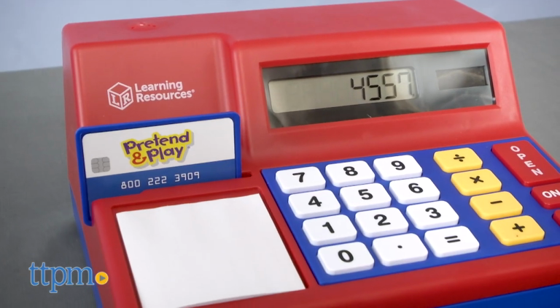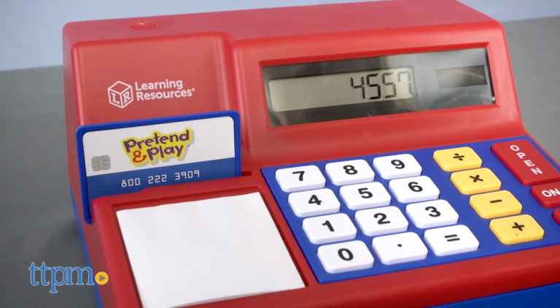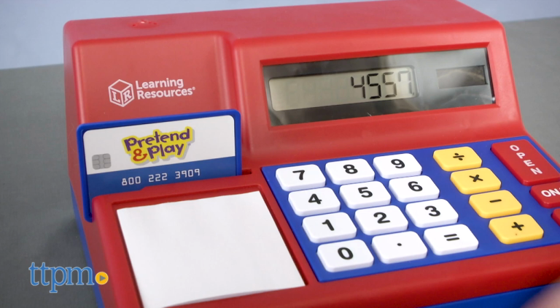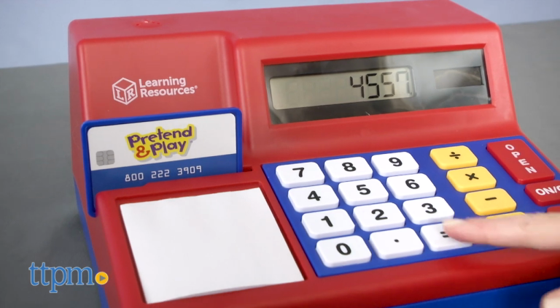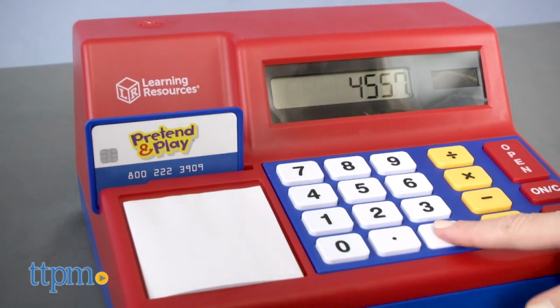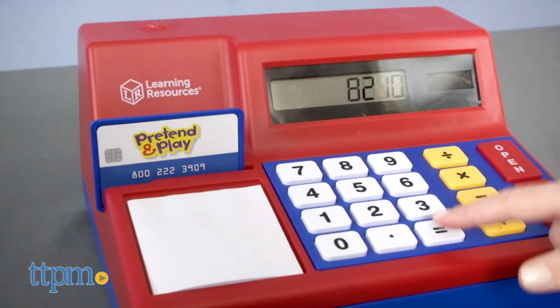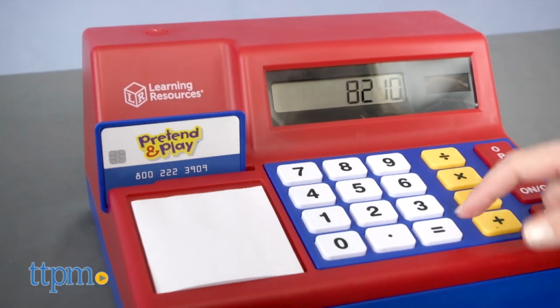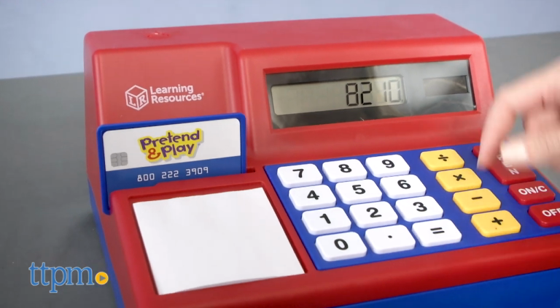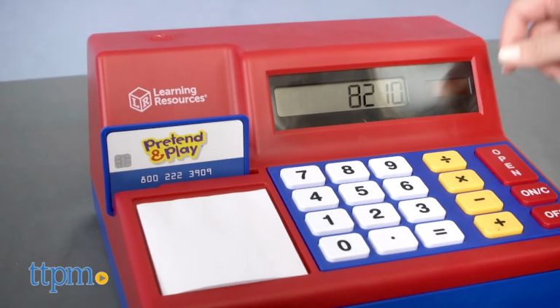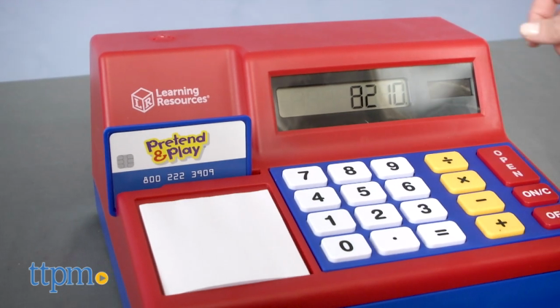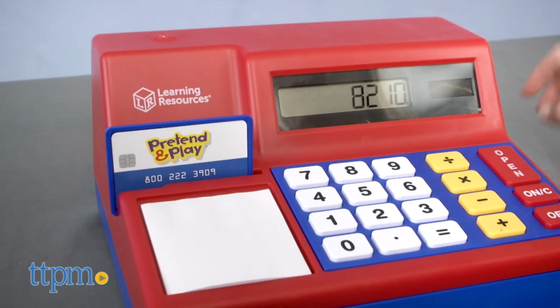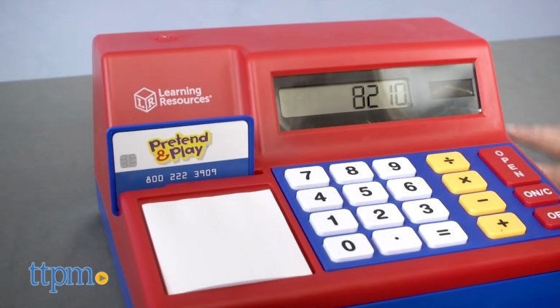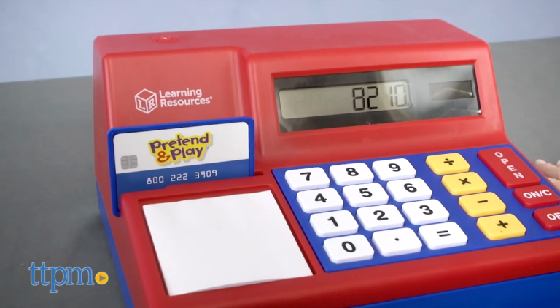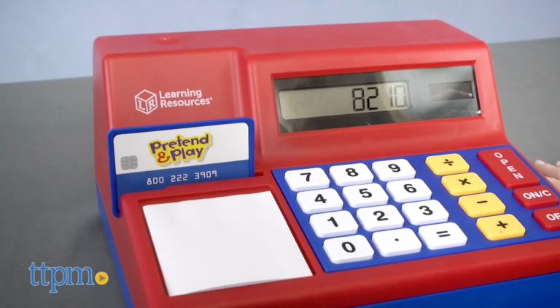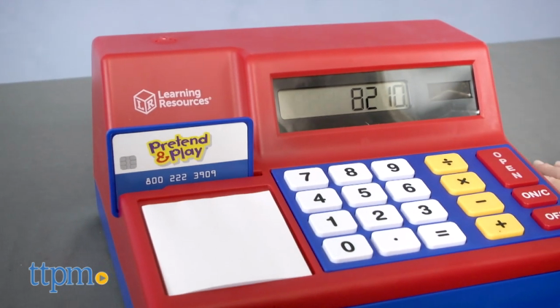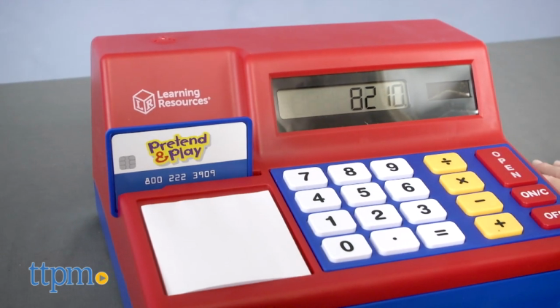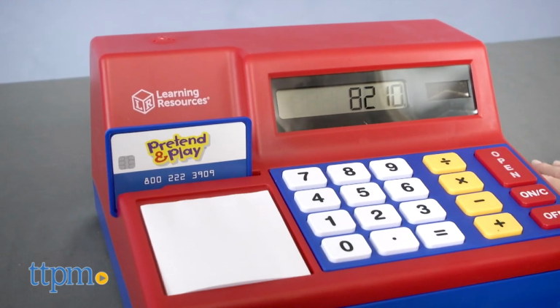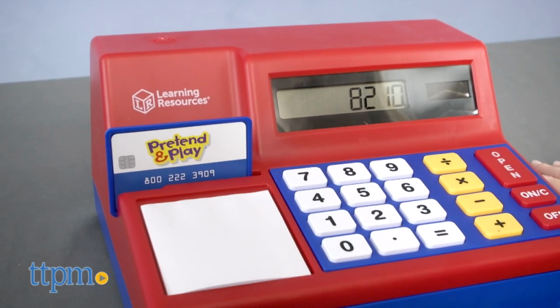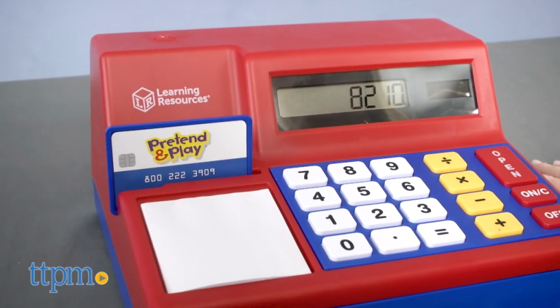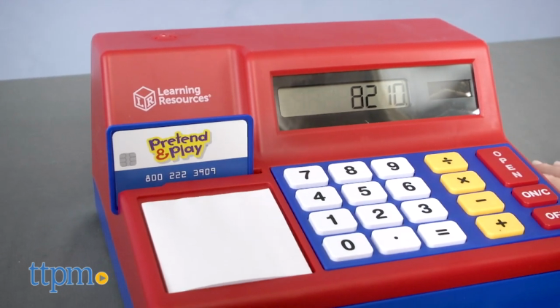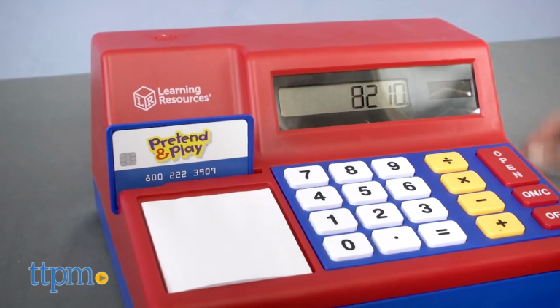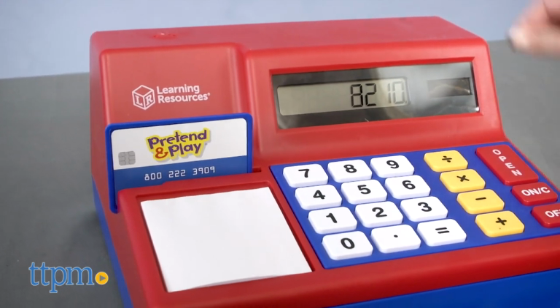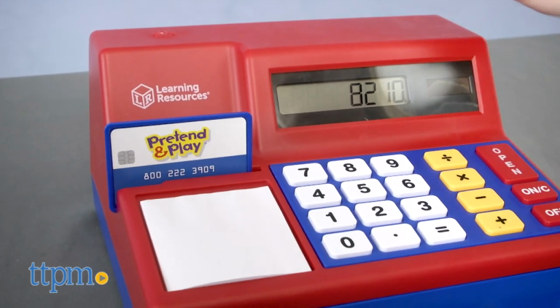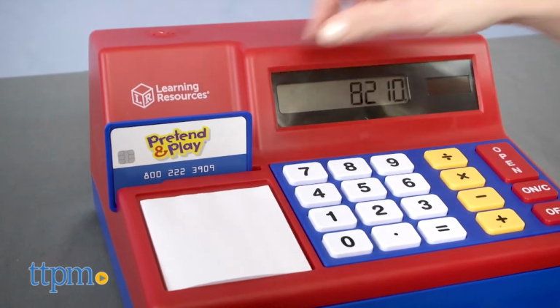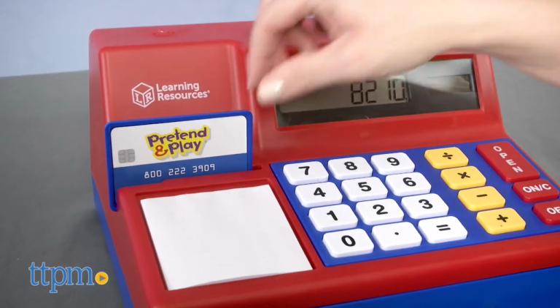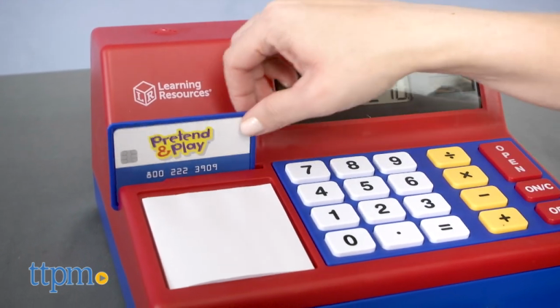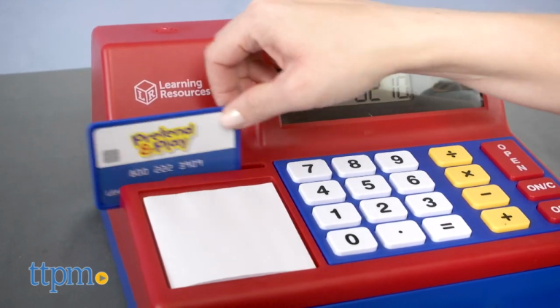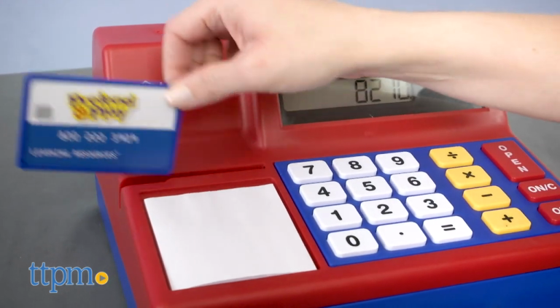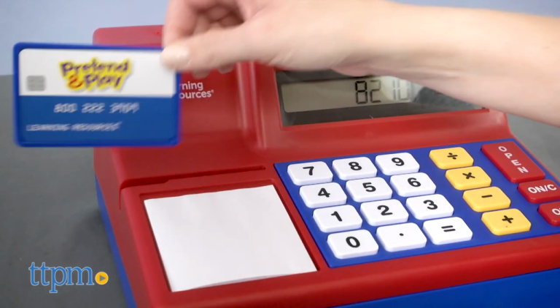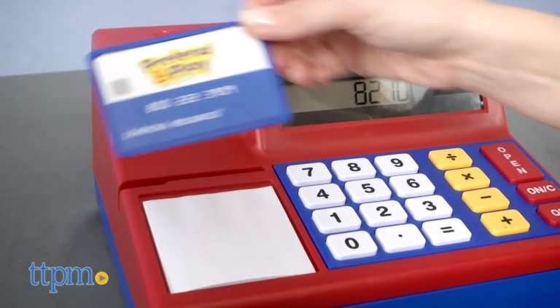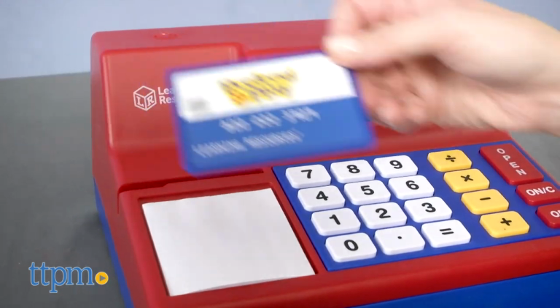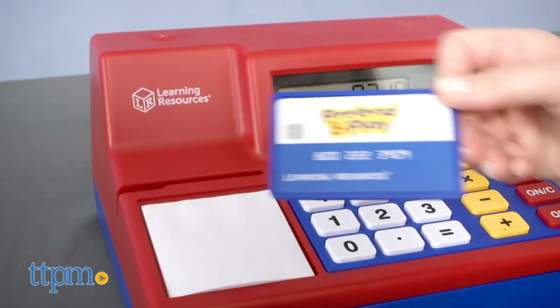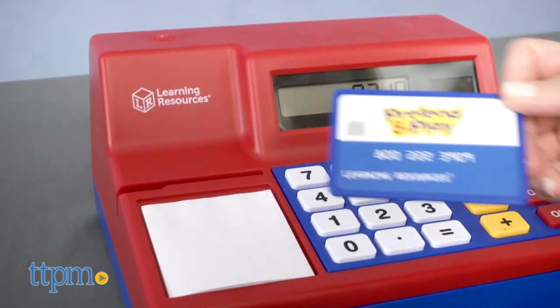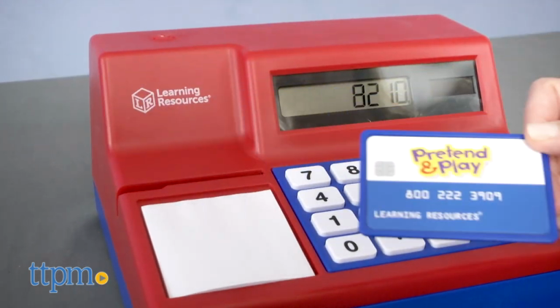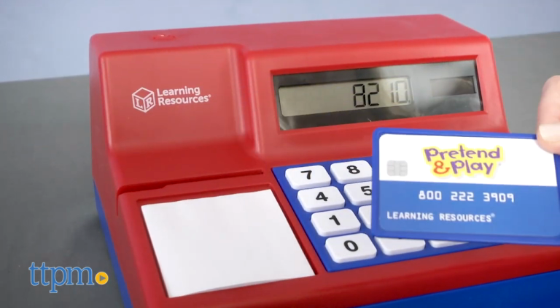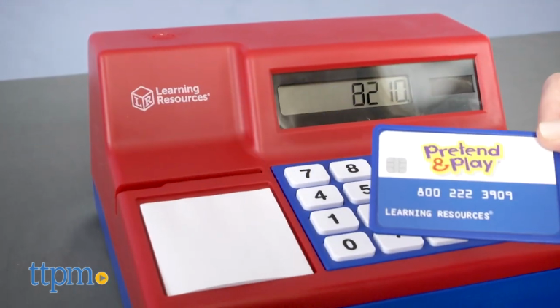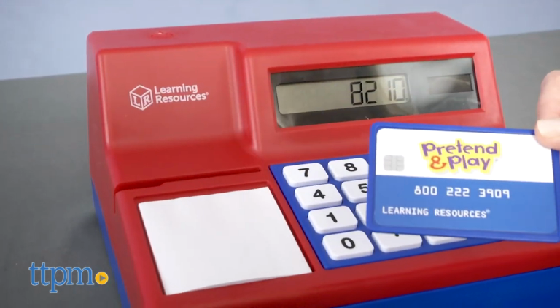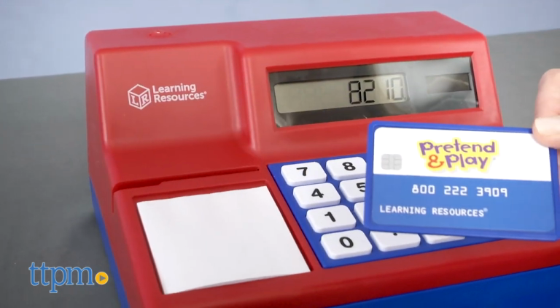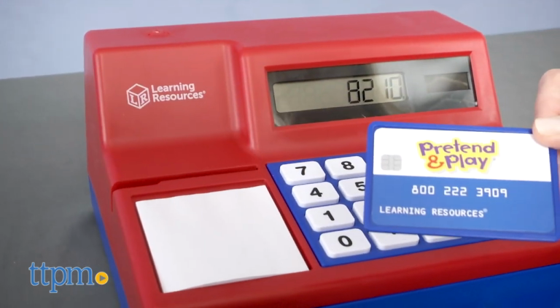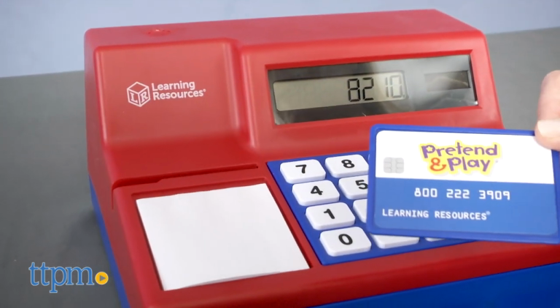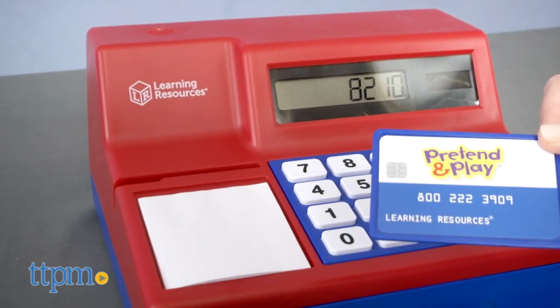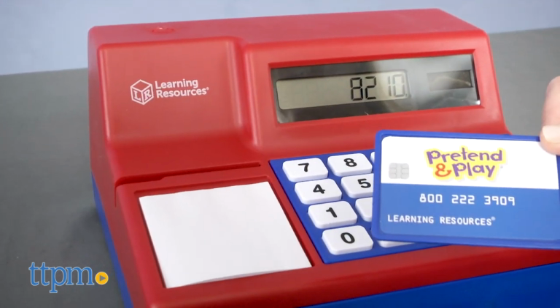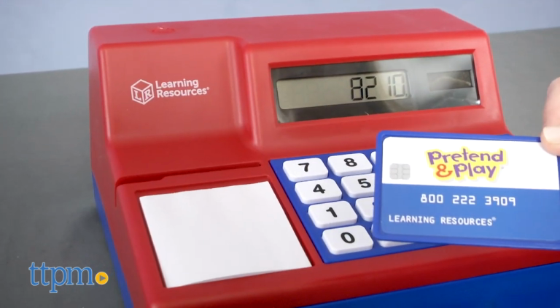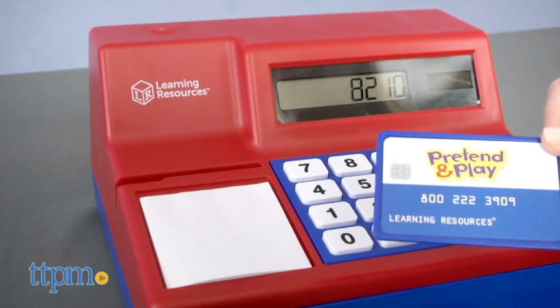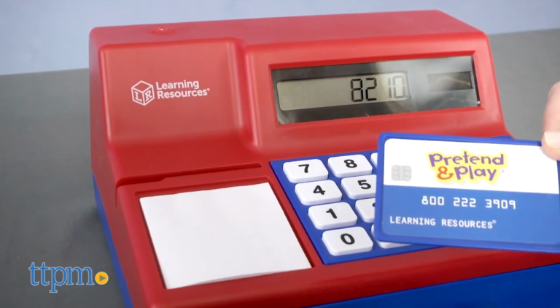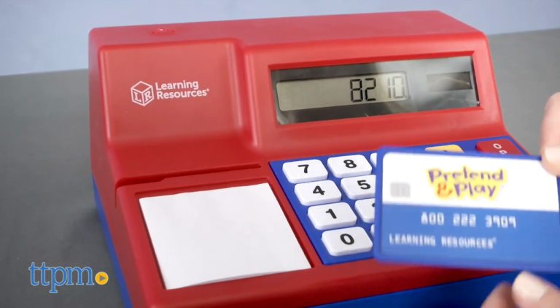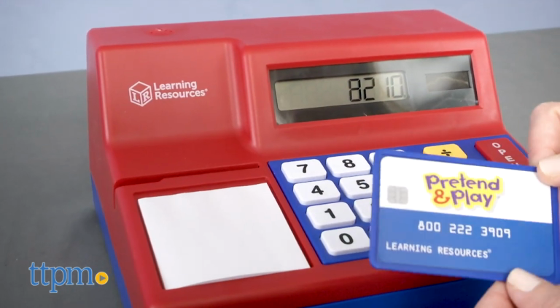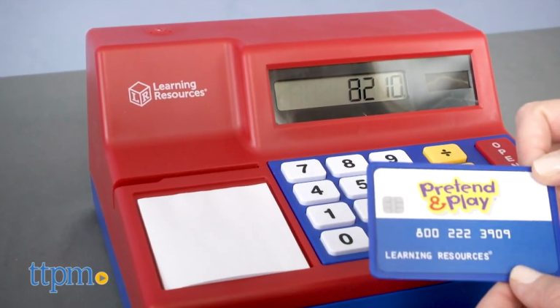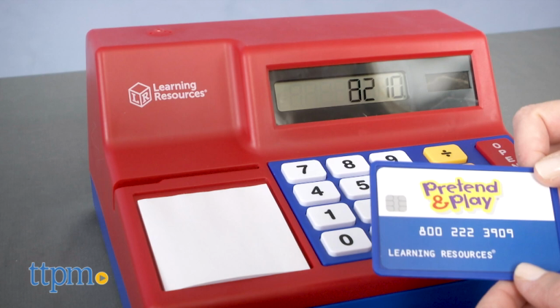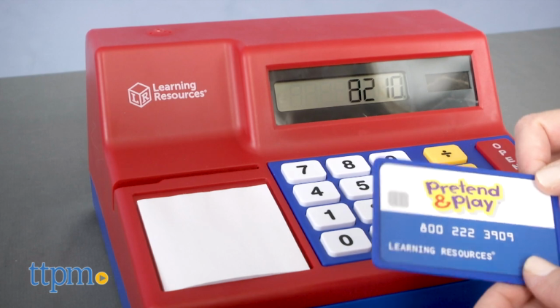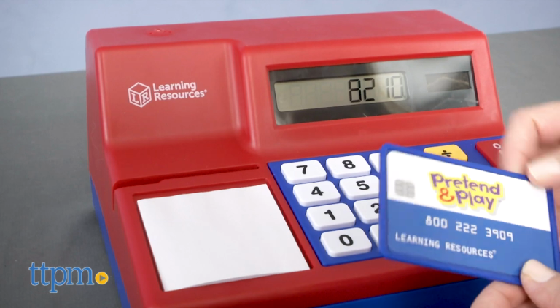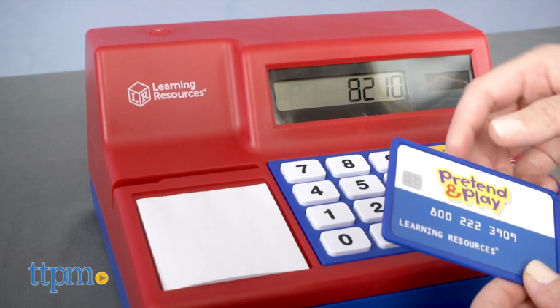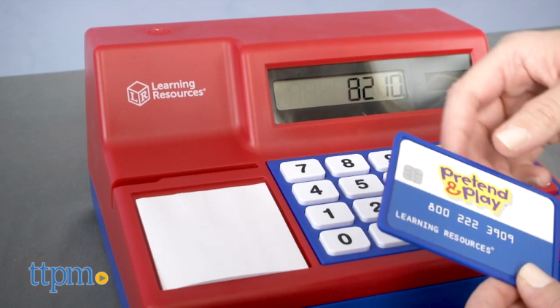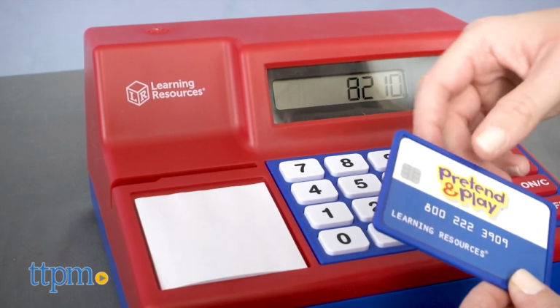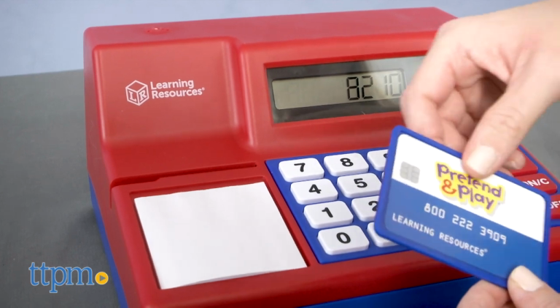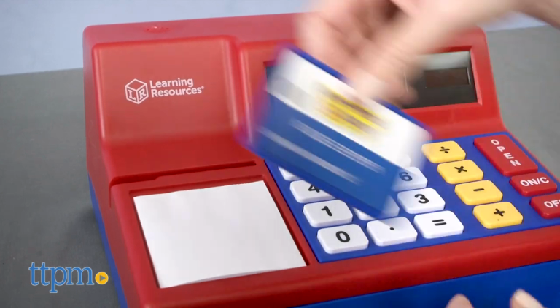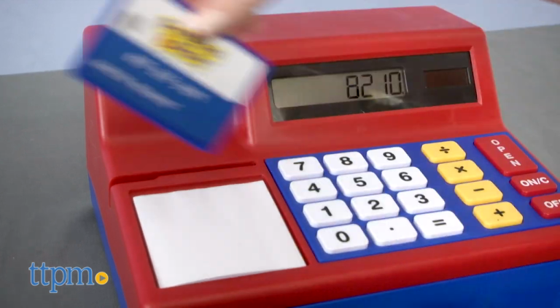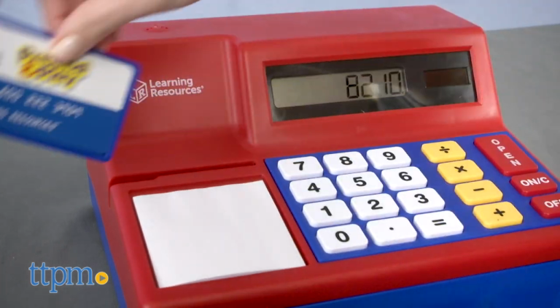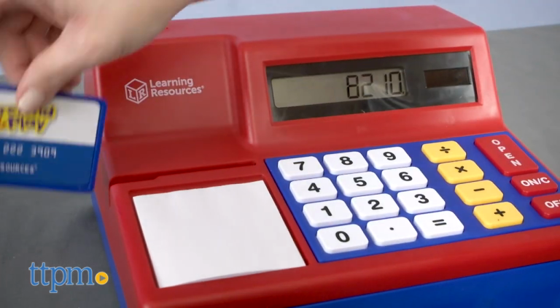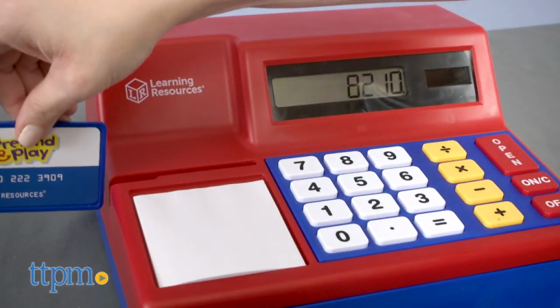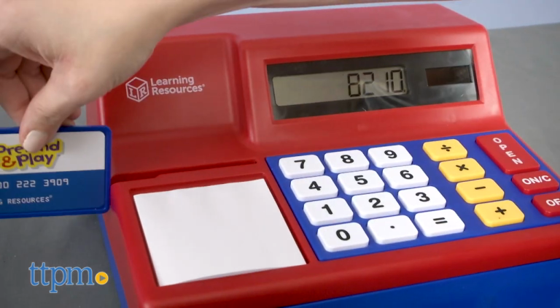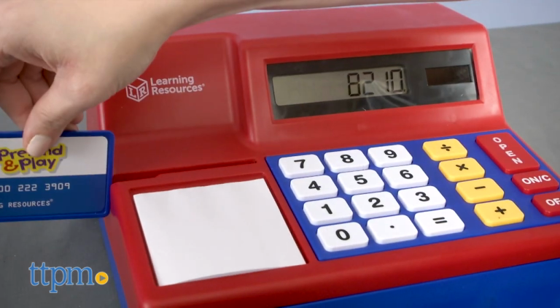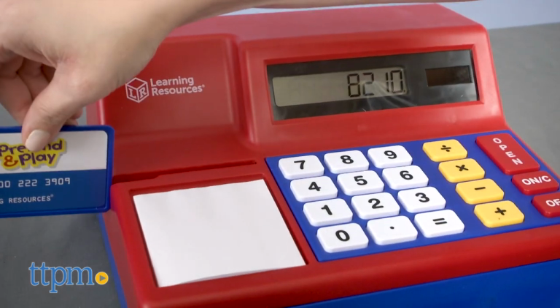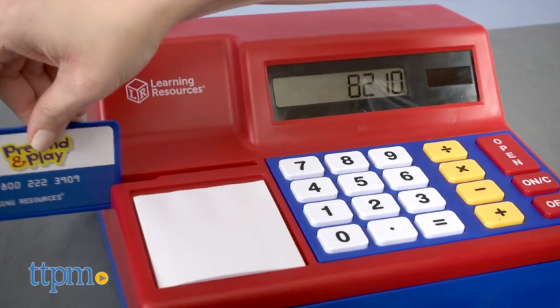While young kids won't be able to do all of the calculator functions, they can still become familiar with how a calculator works, which is a great school skill to have.